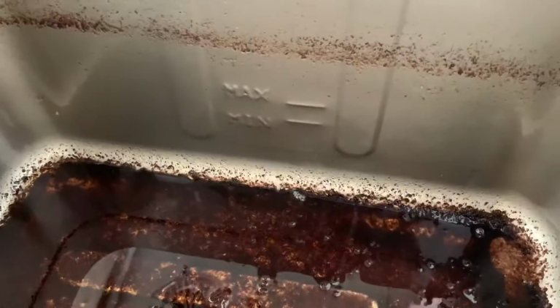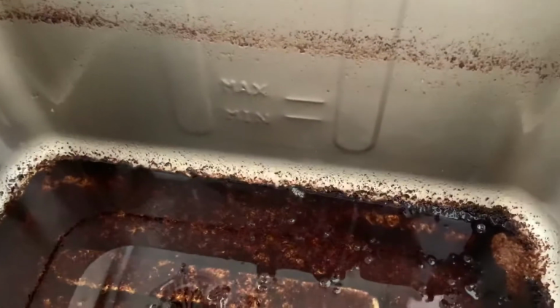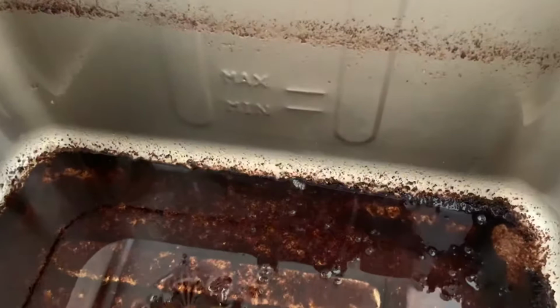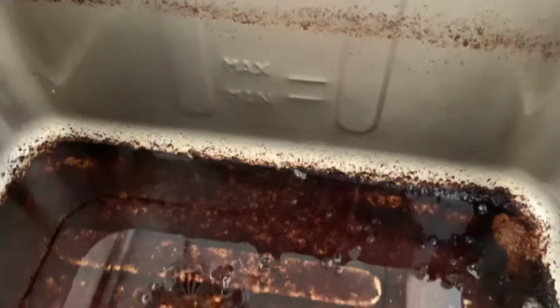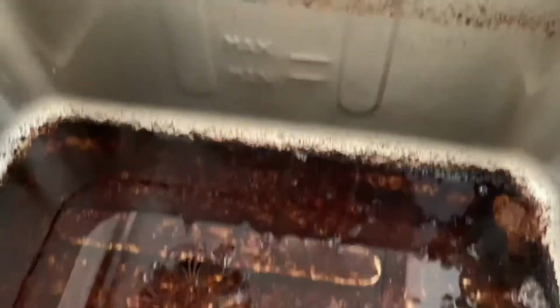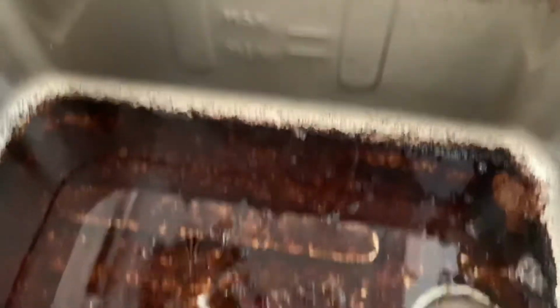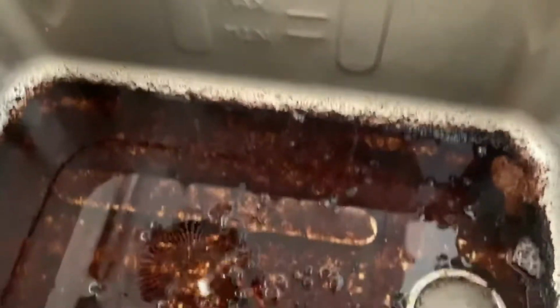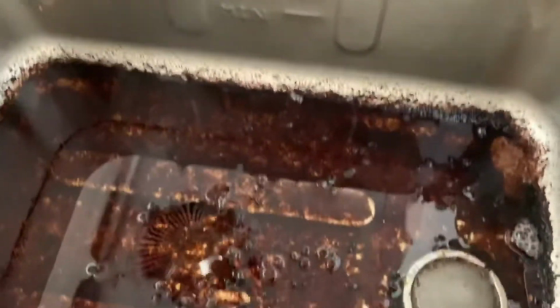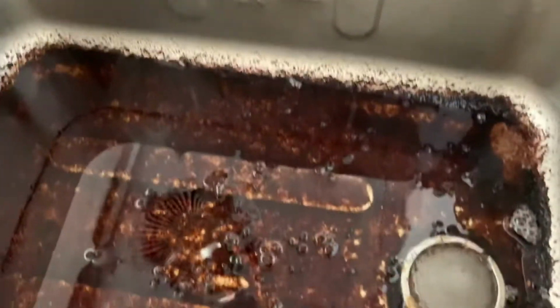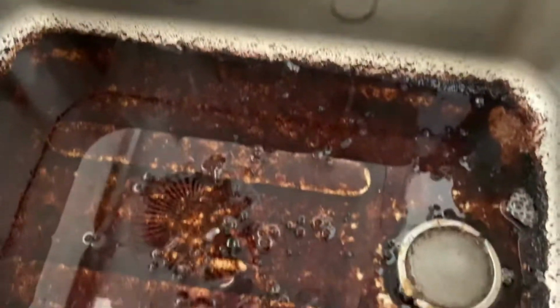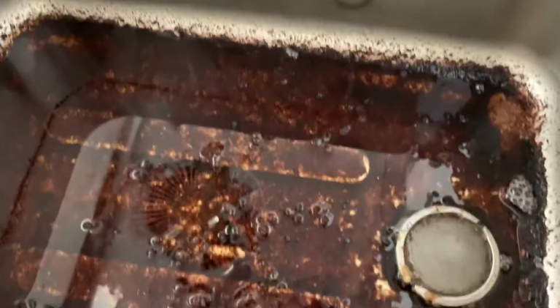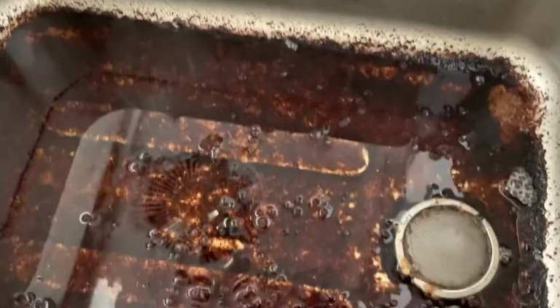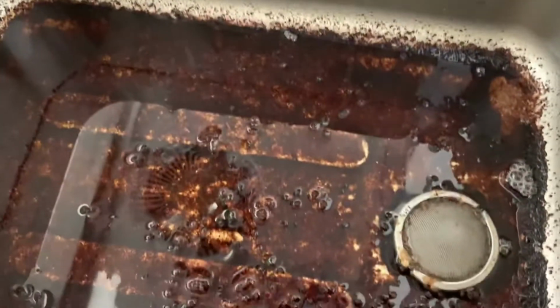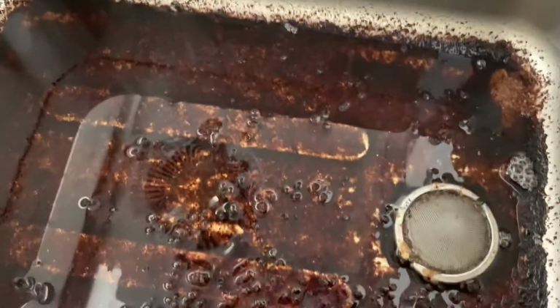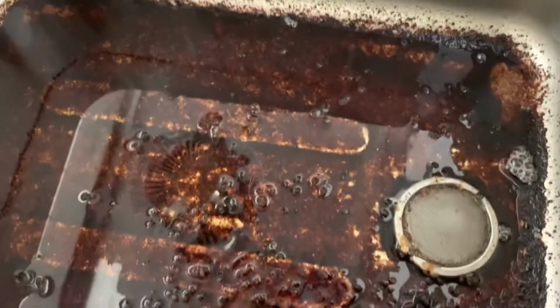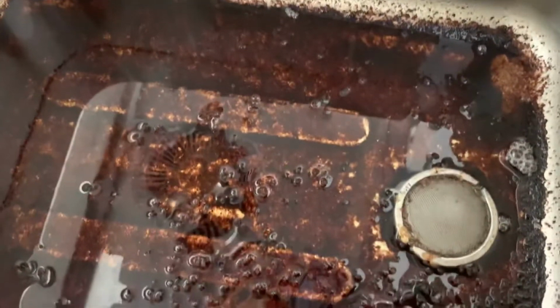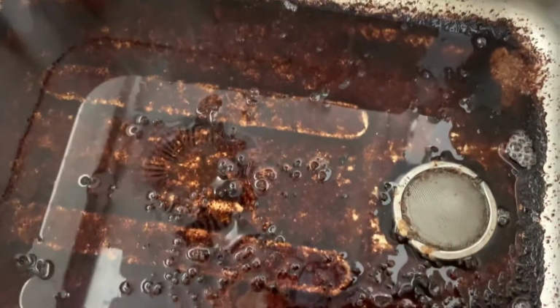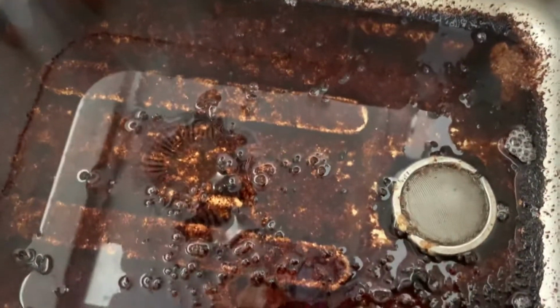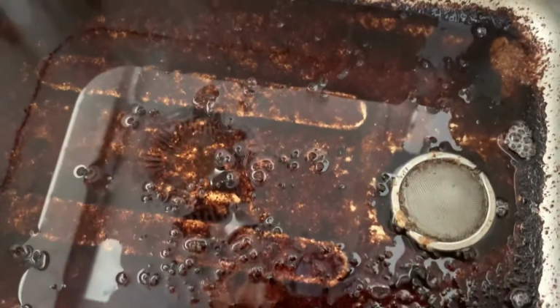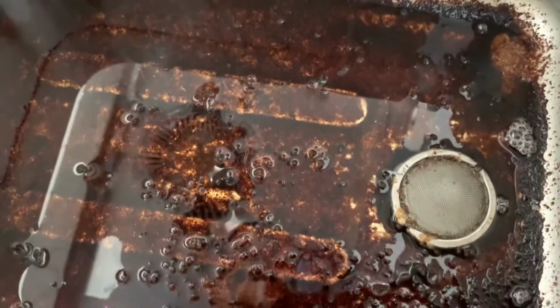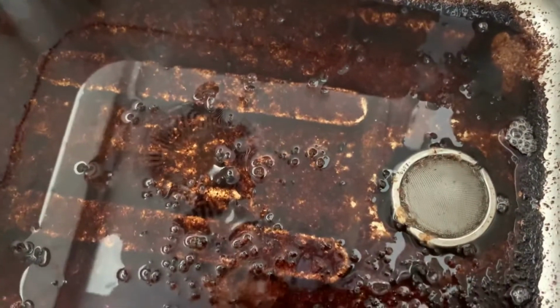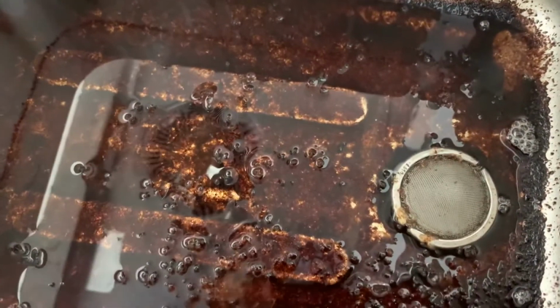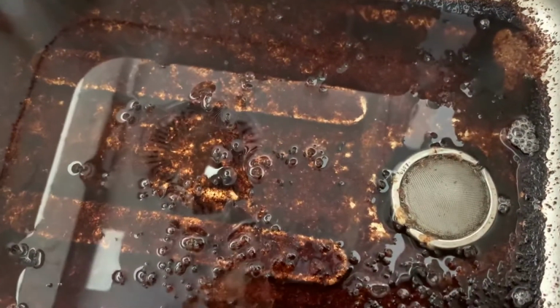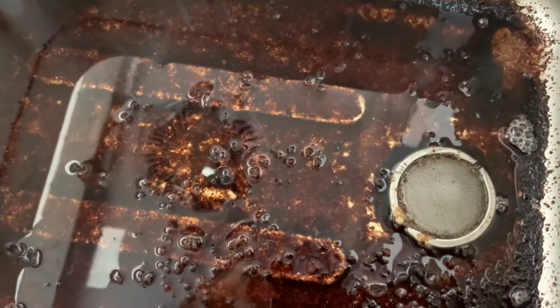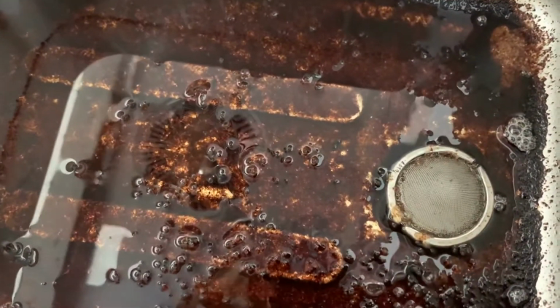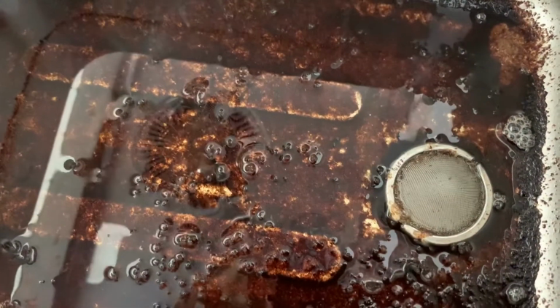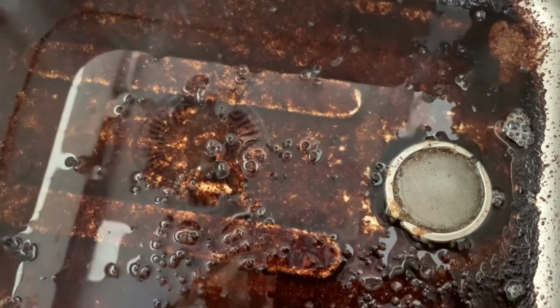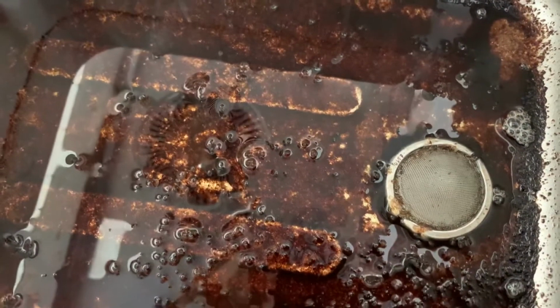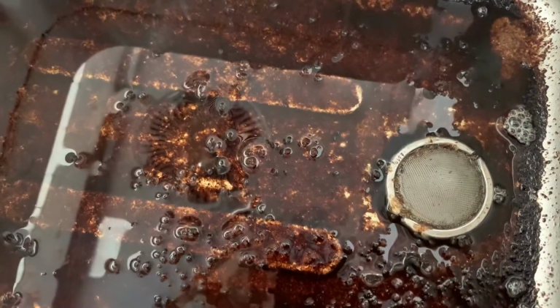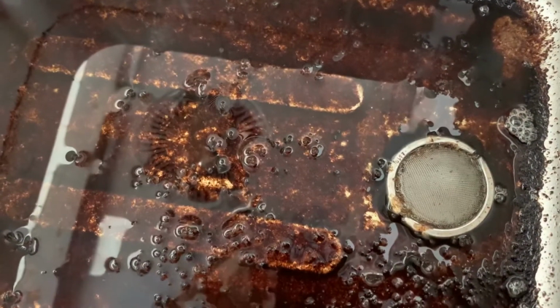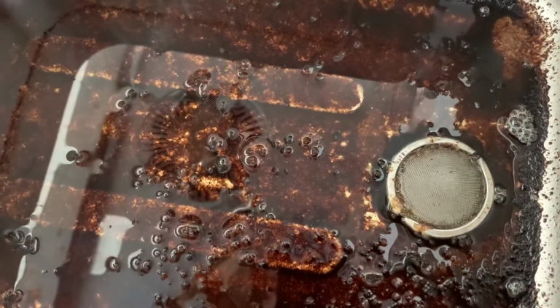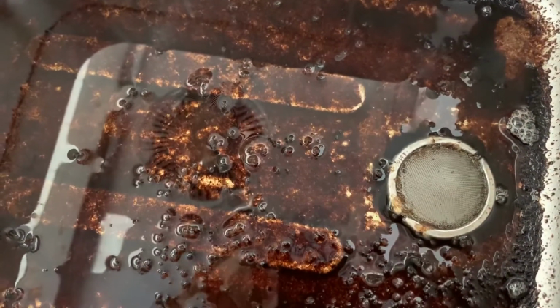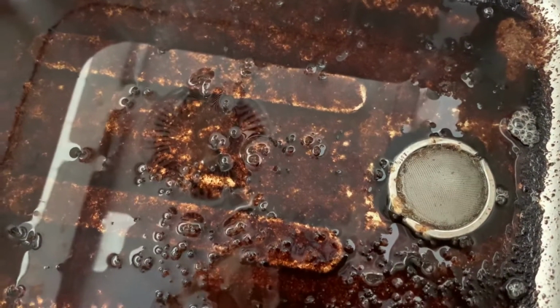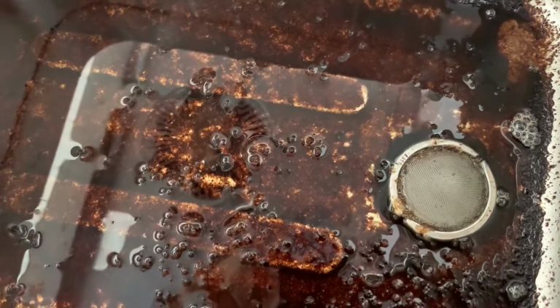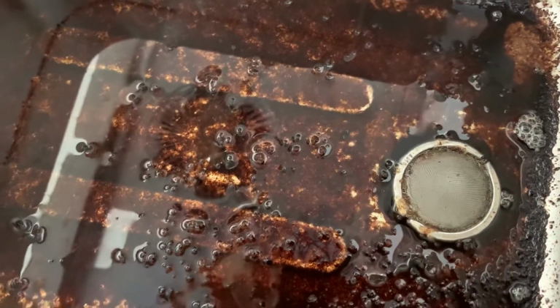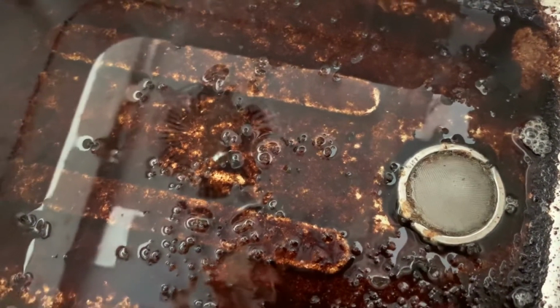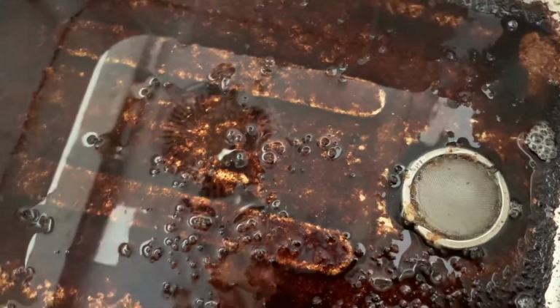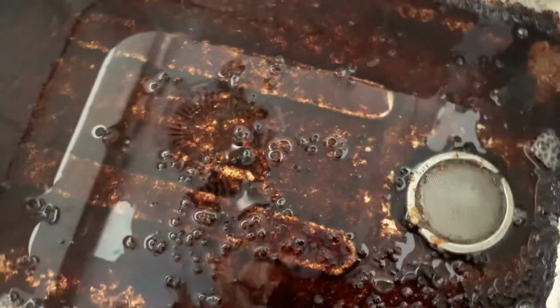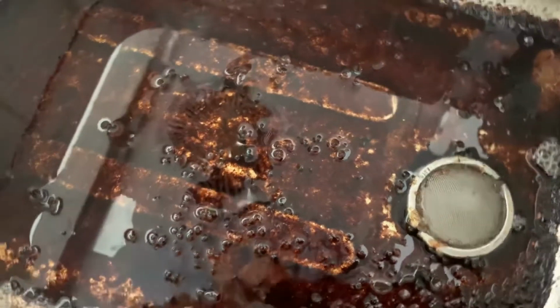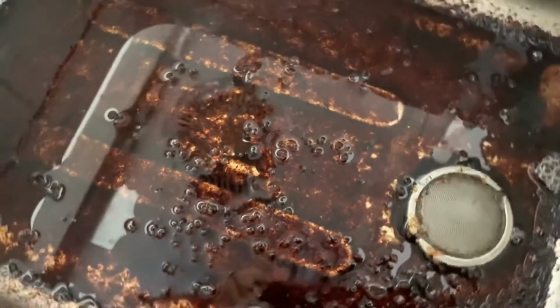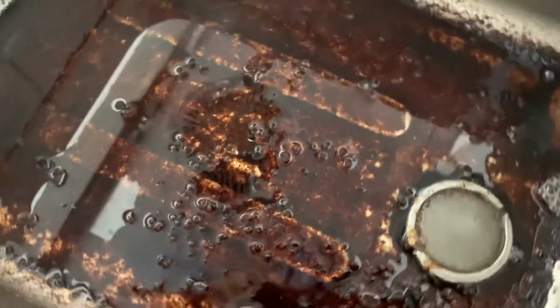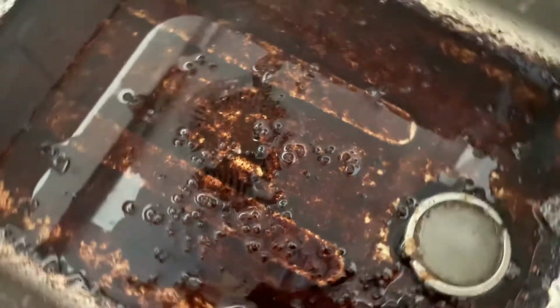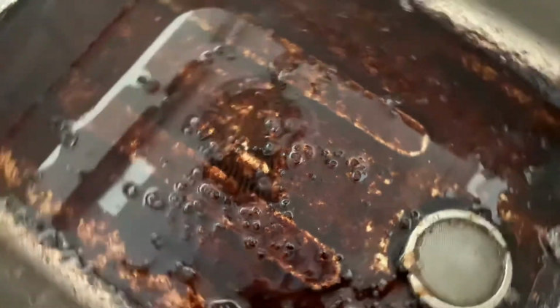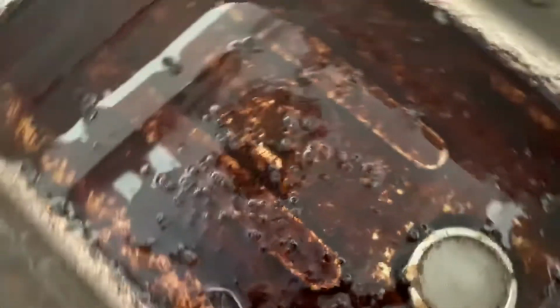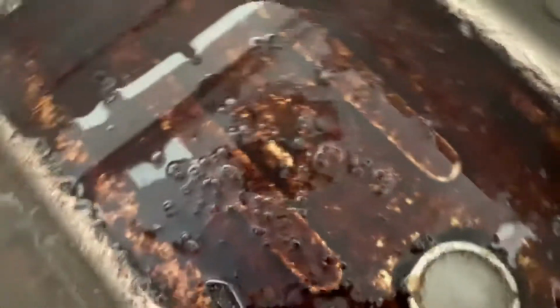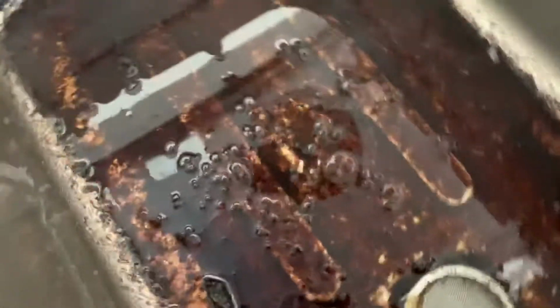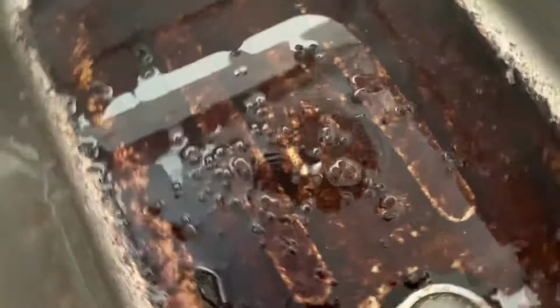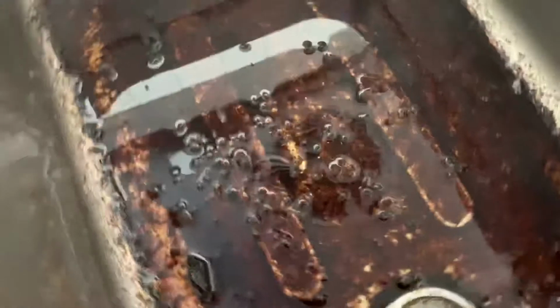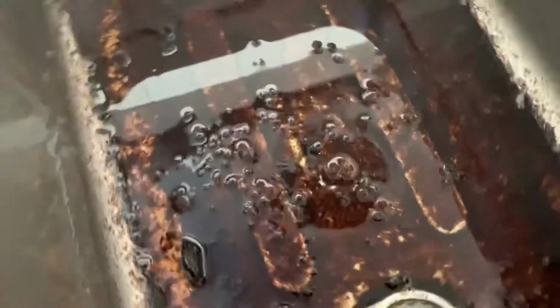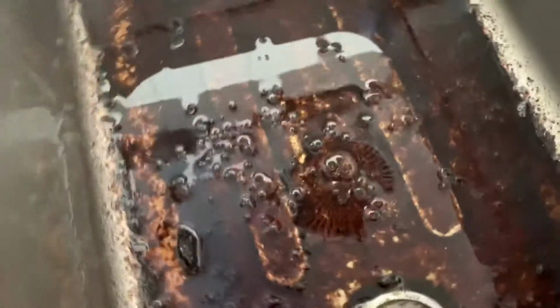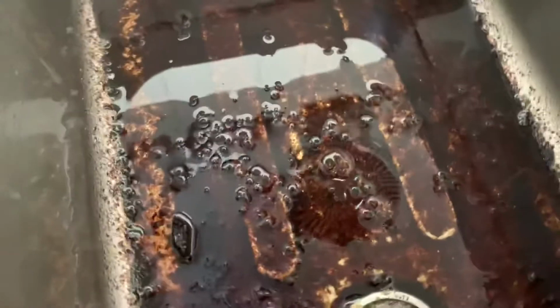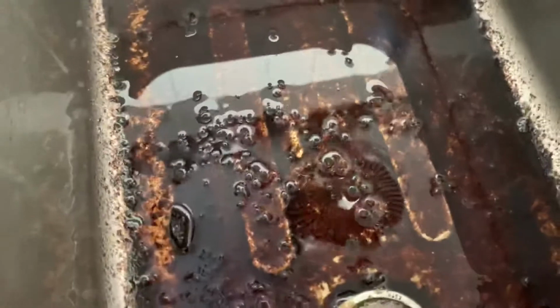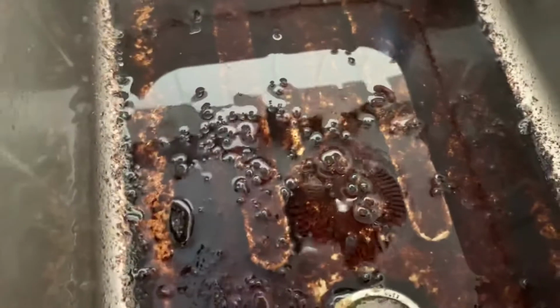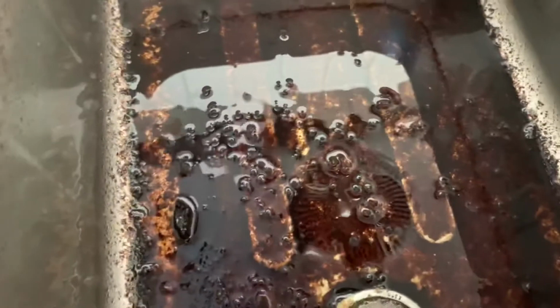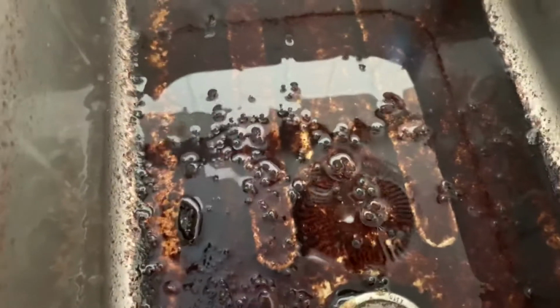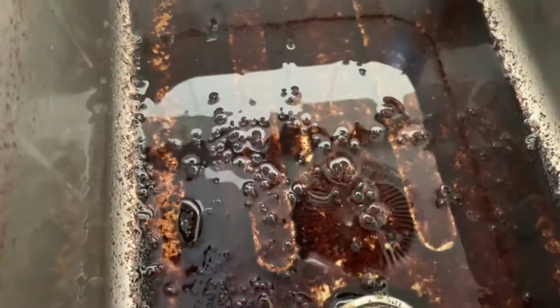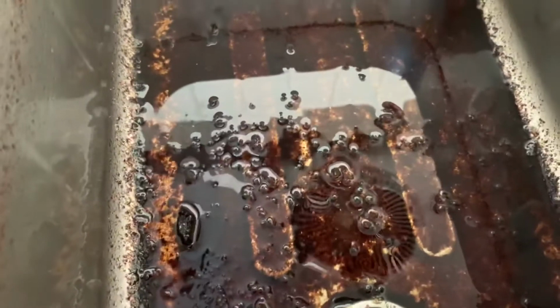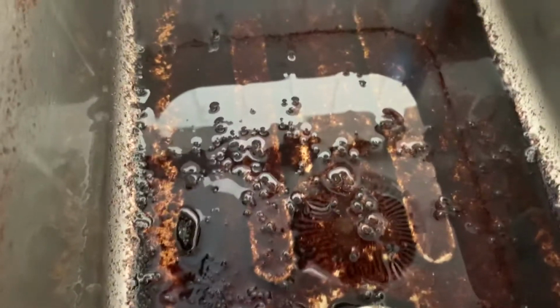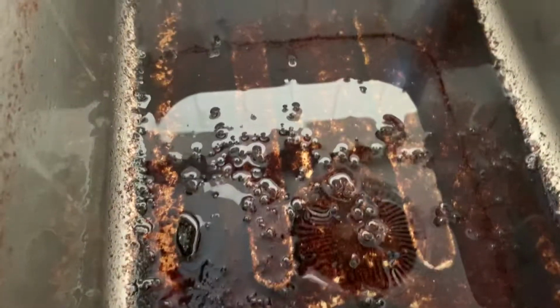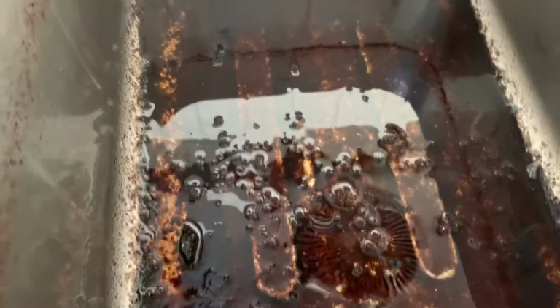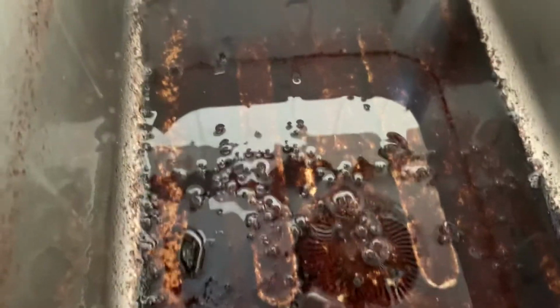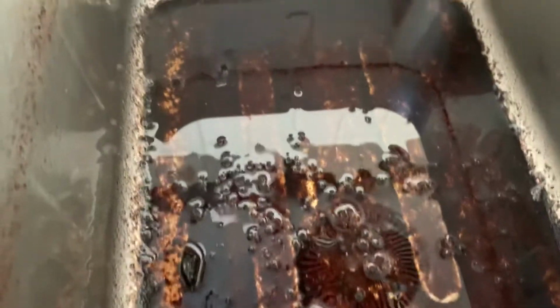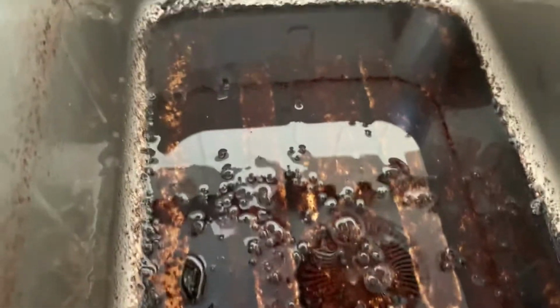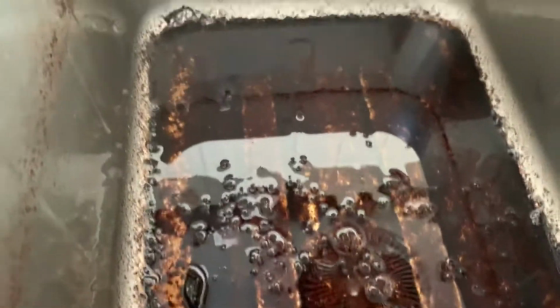See that? And that's the filter. Now I'm about to clean it up.